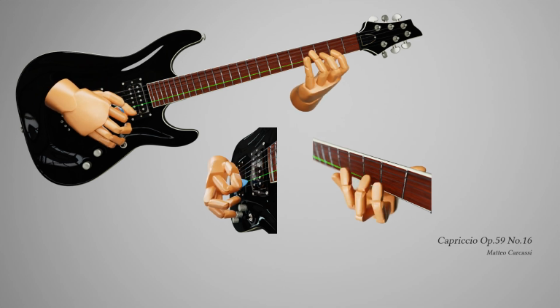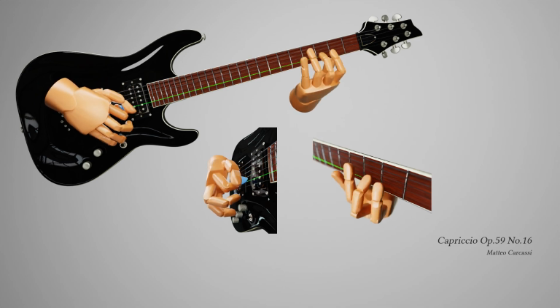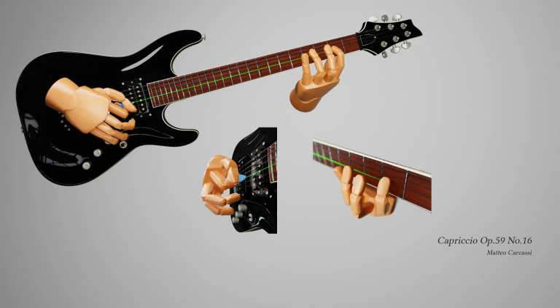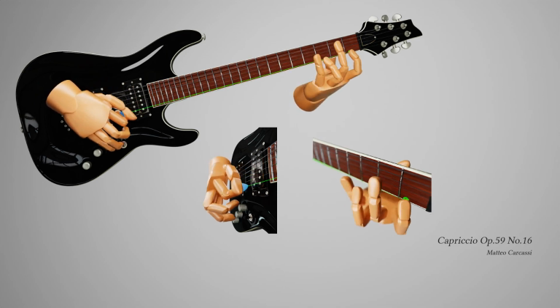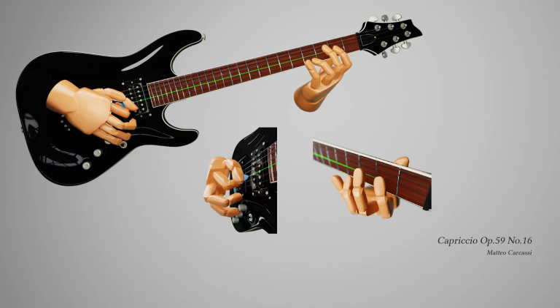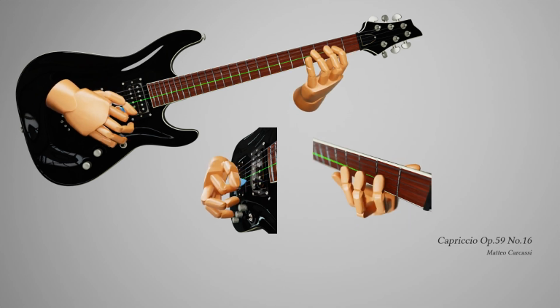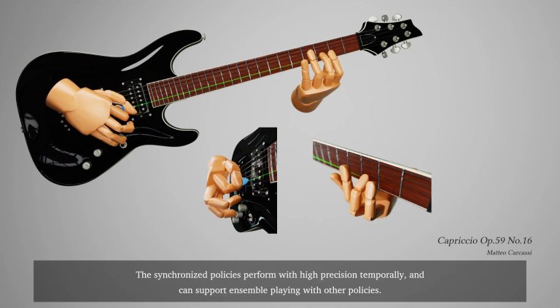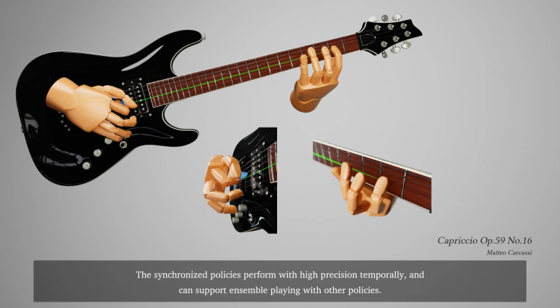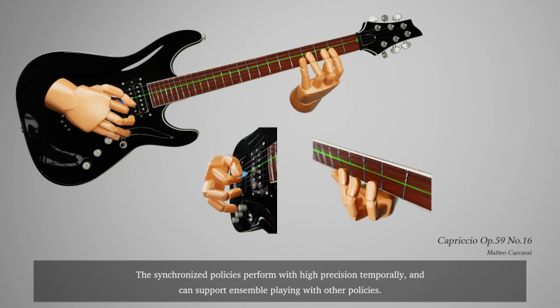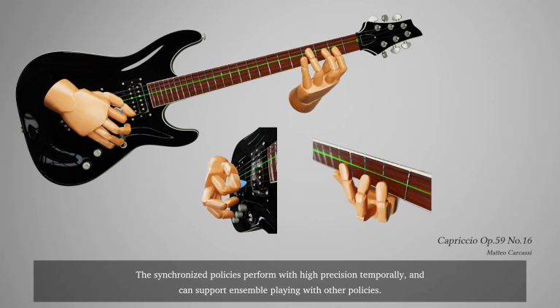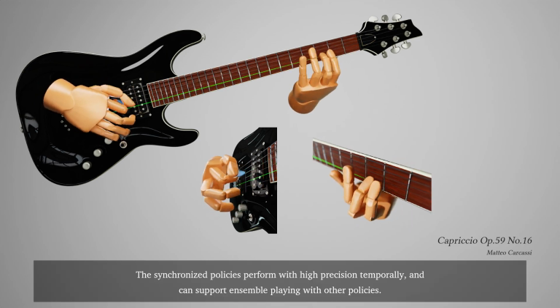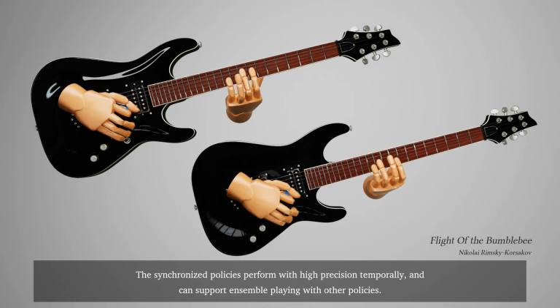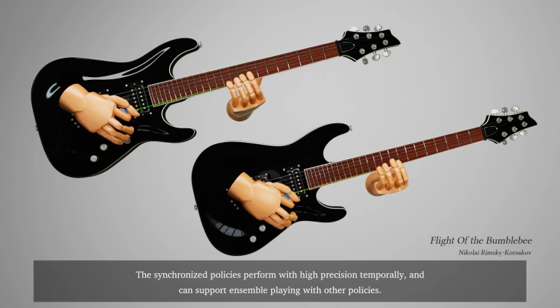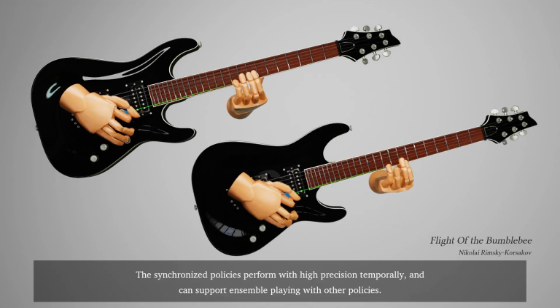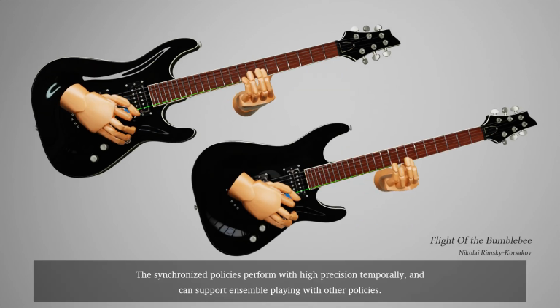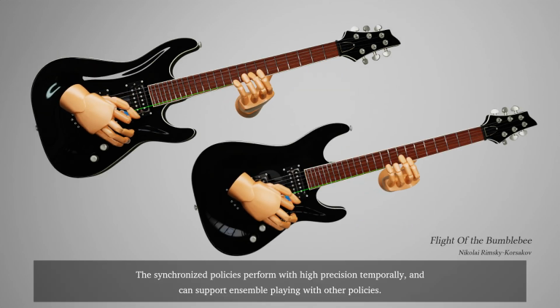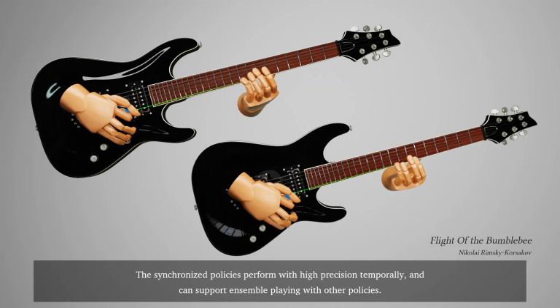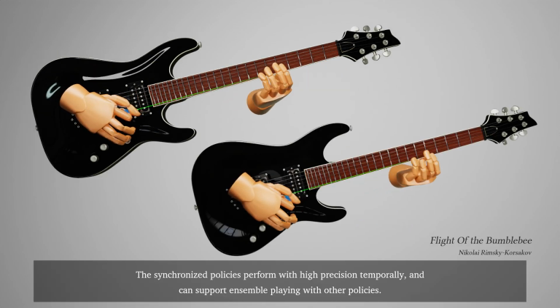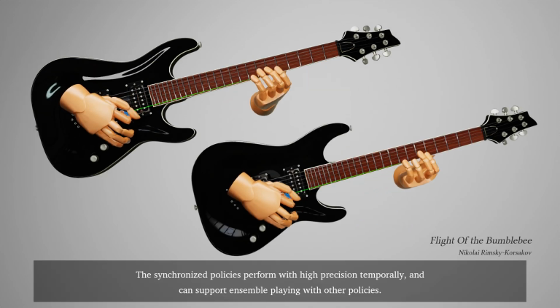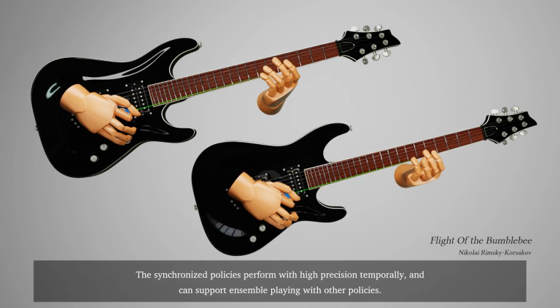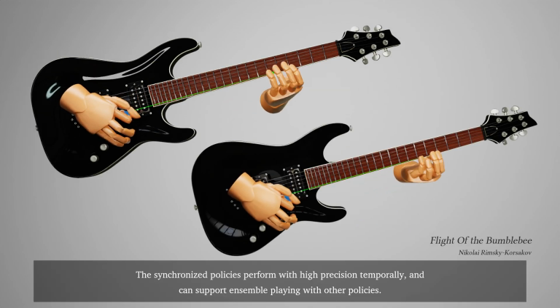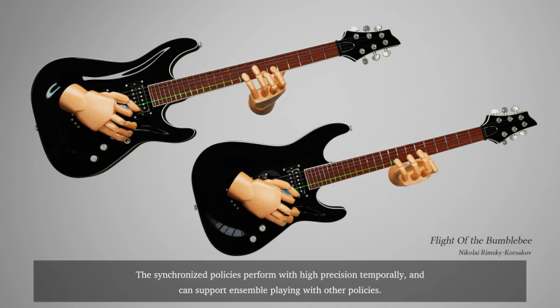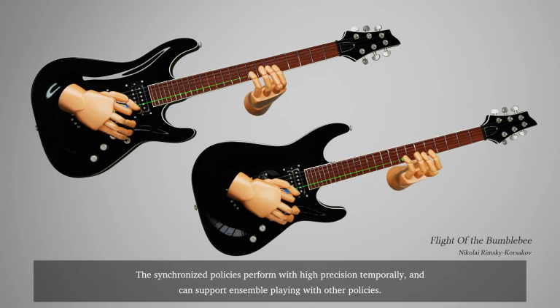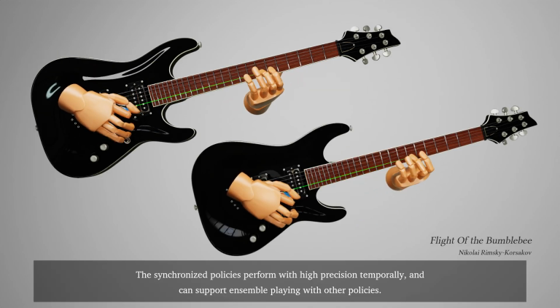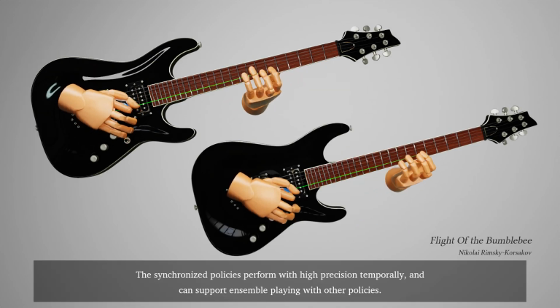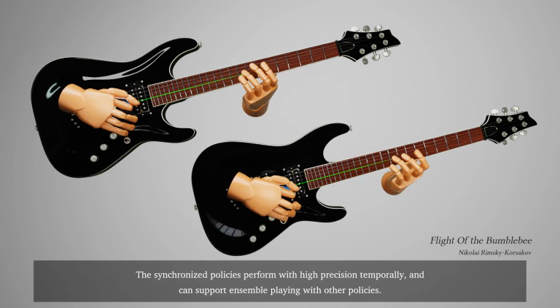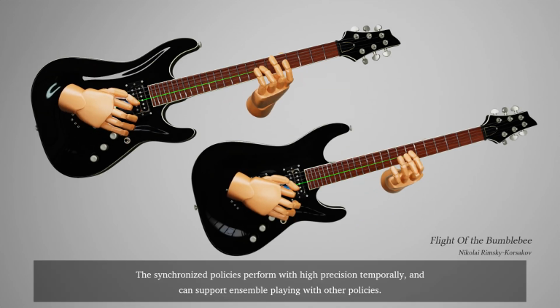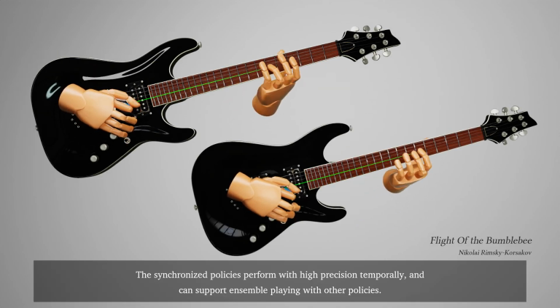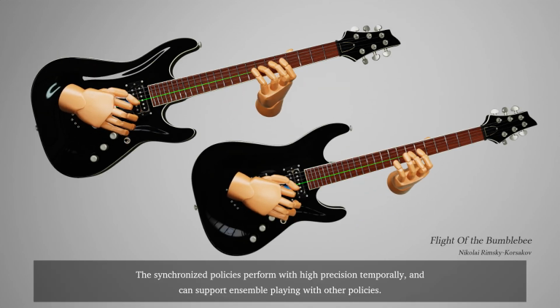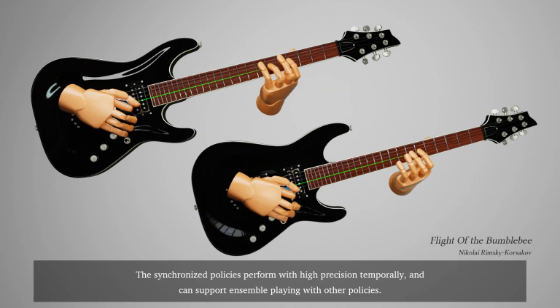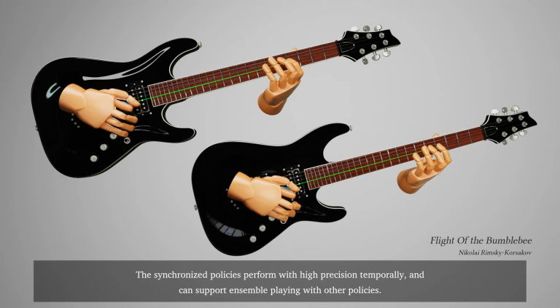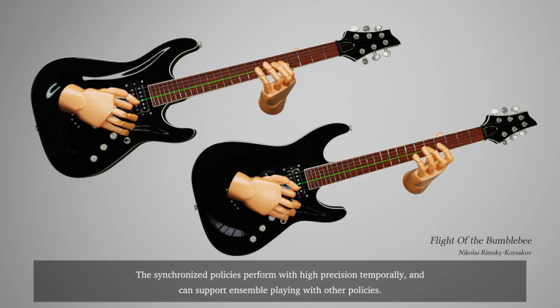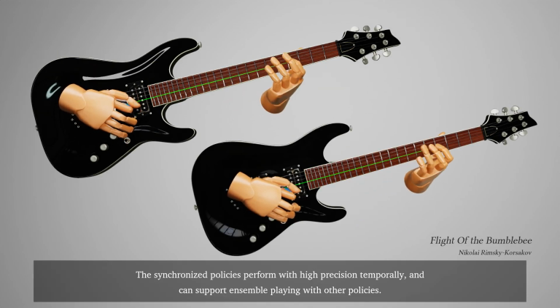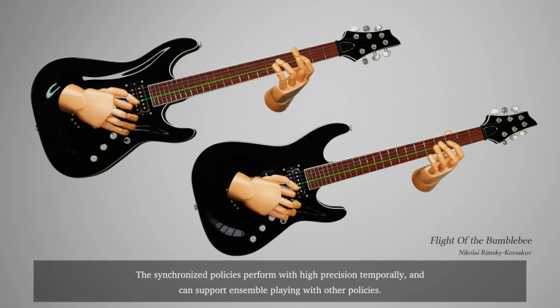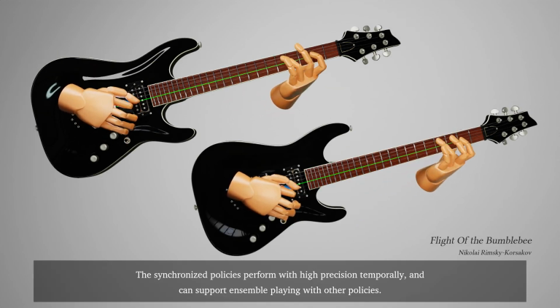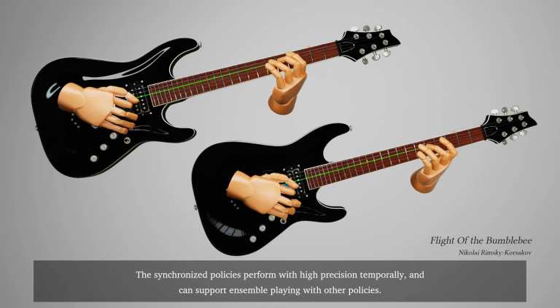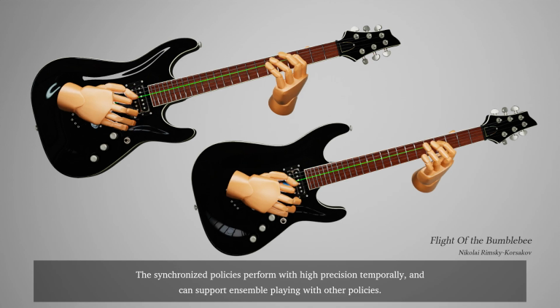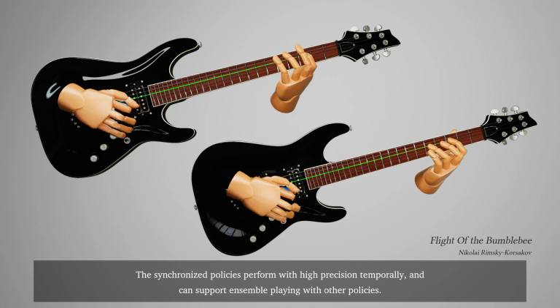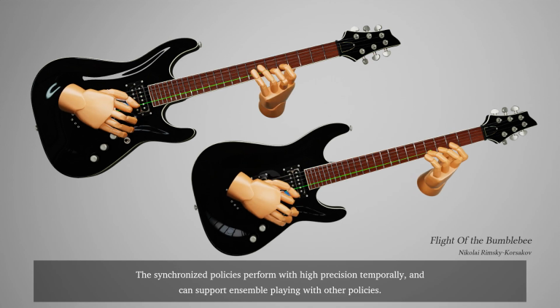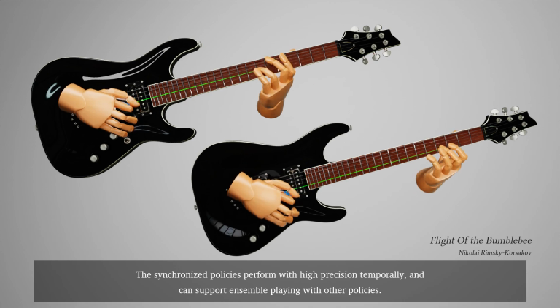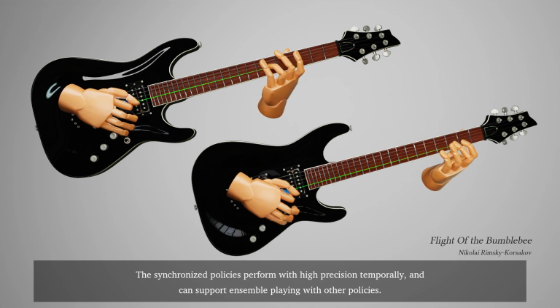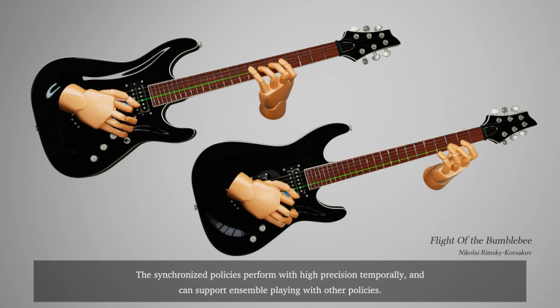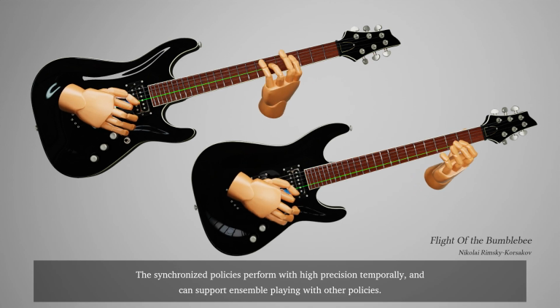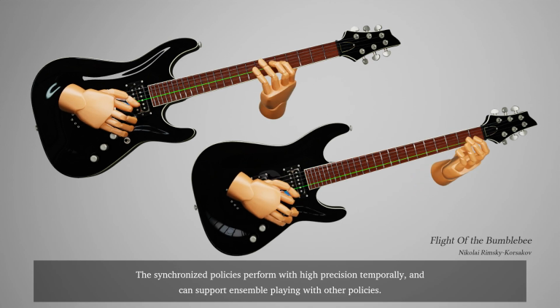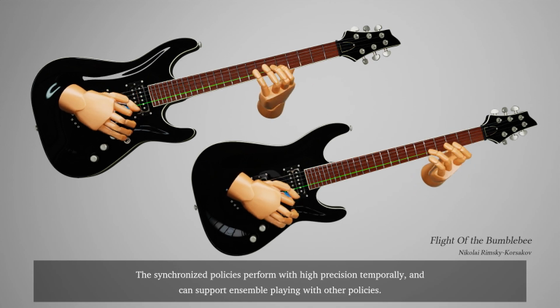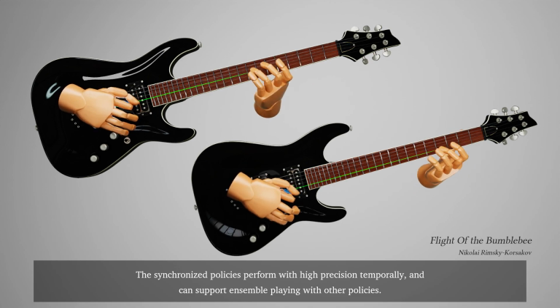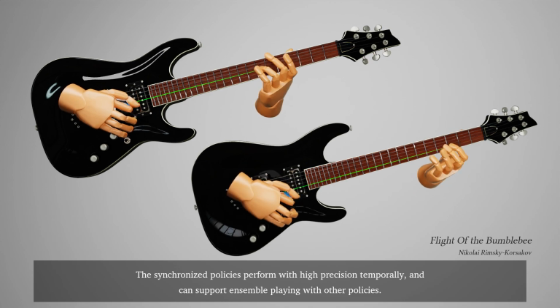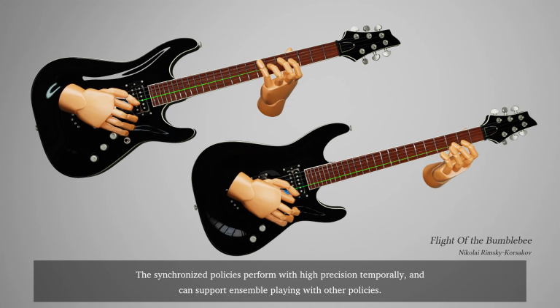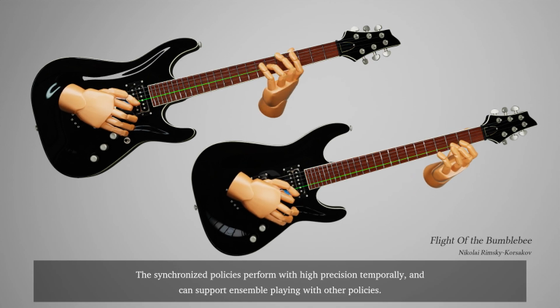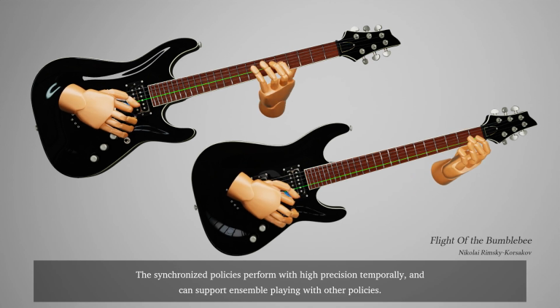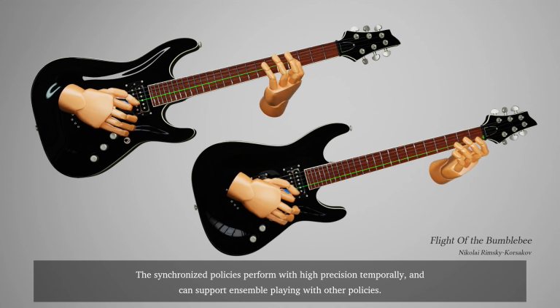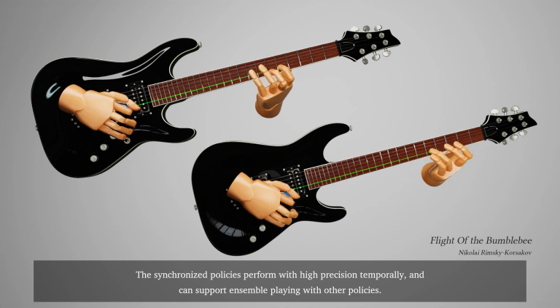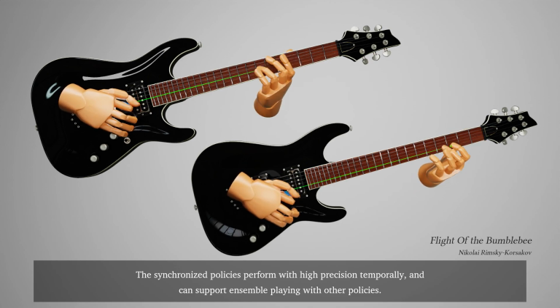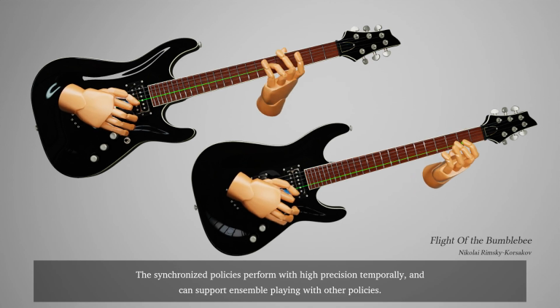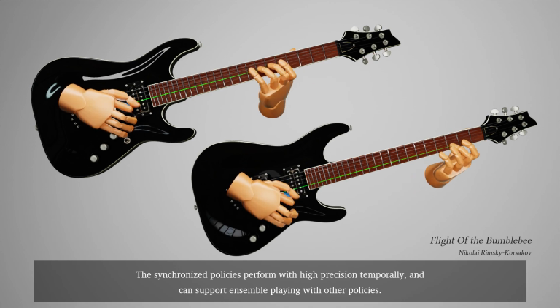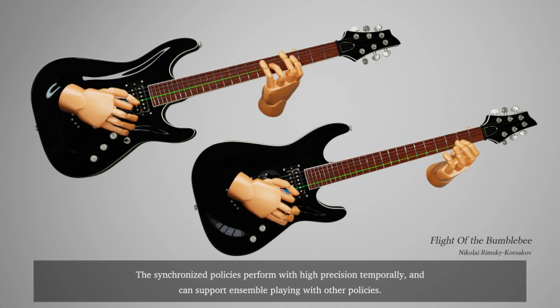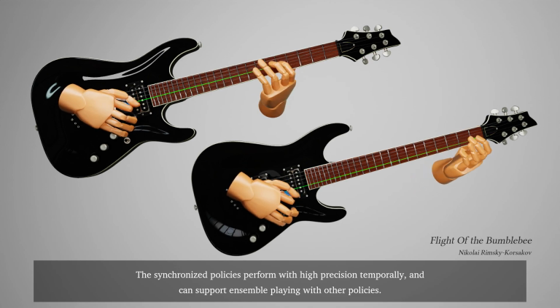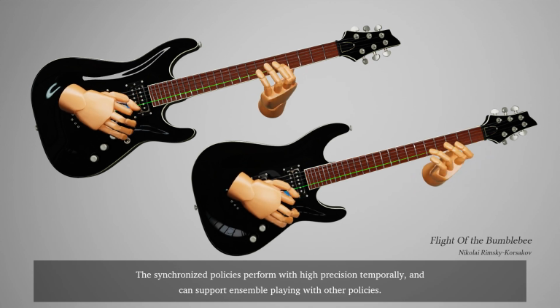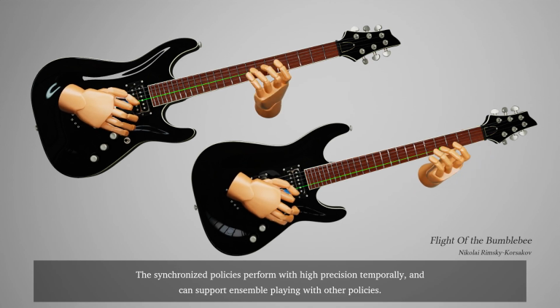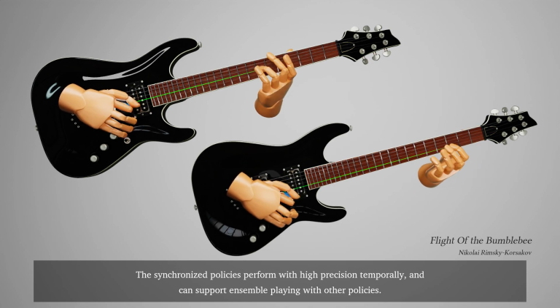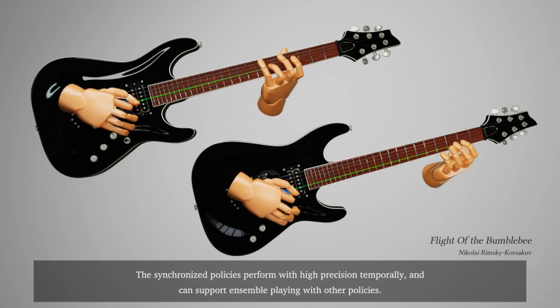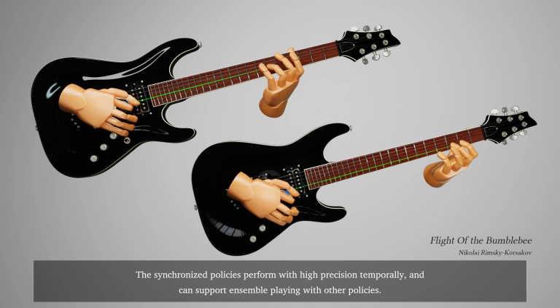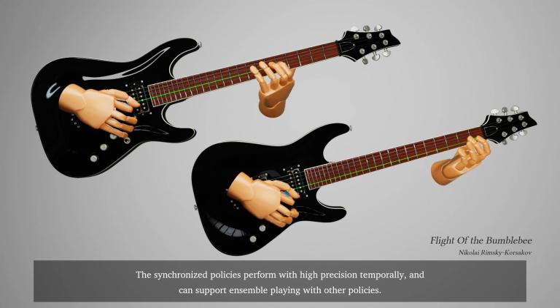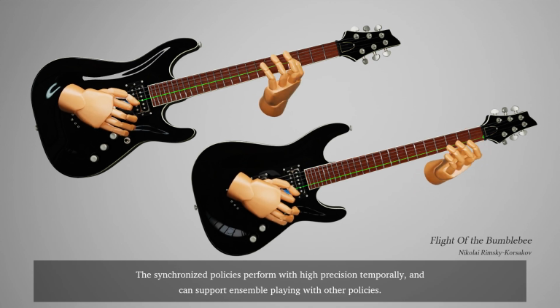The synchronized policies perform with high precision temporally and can support ensemble playing with other policies.